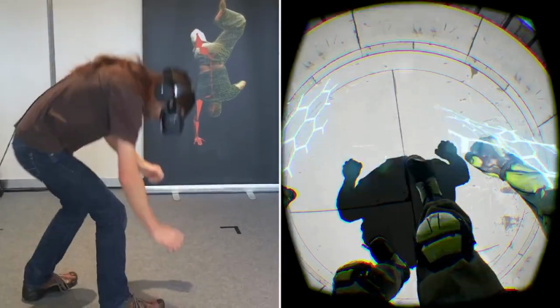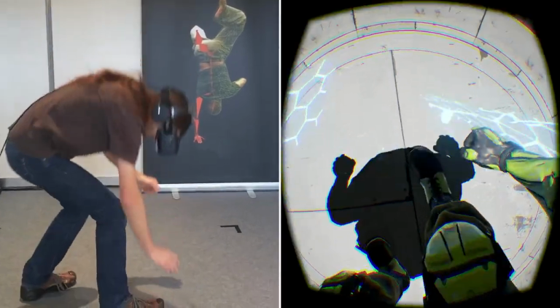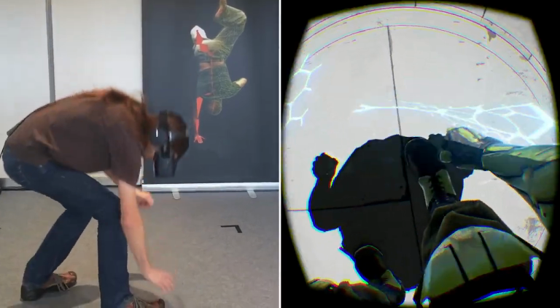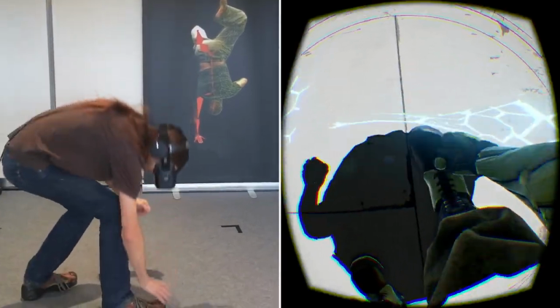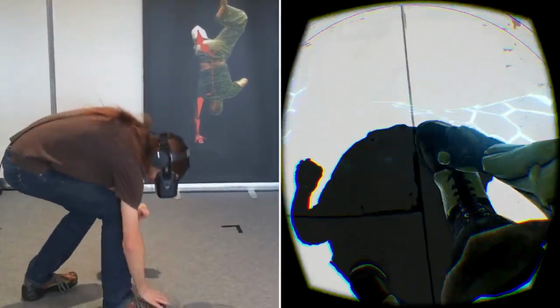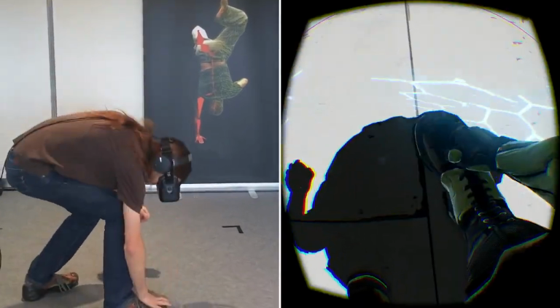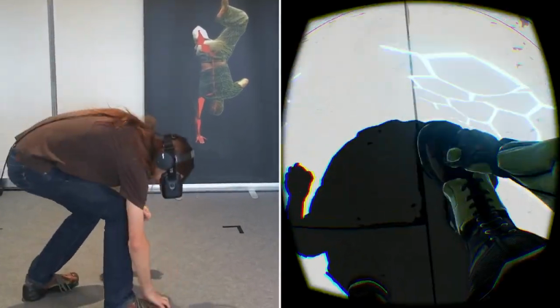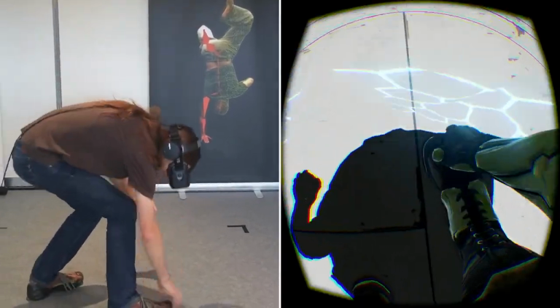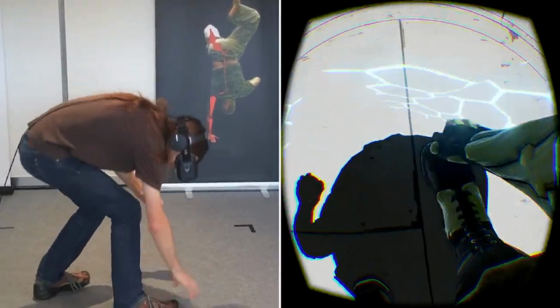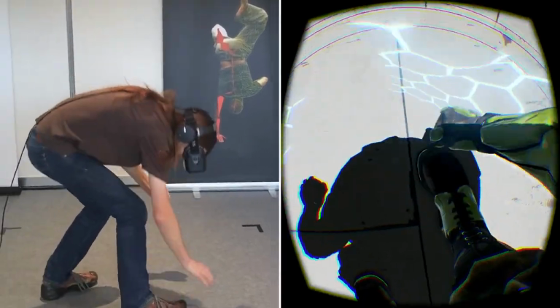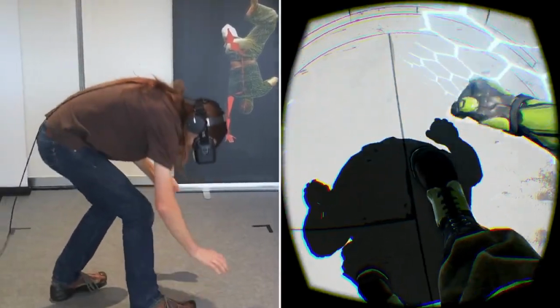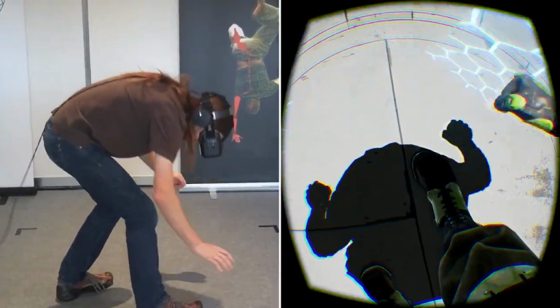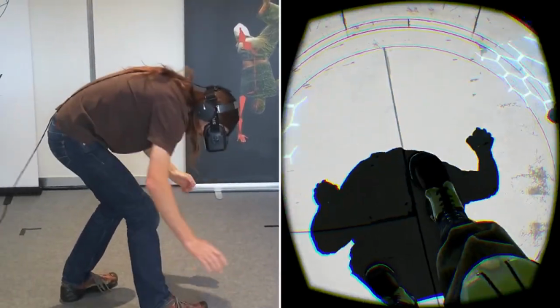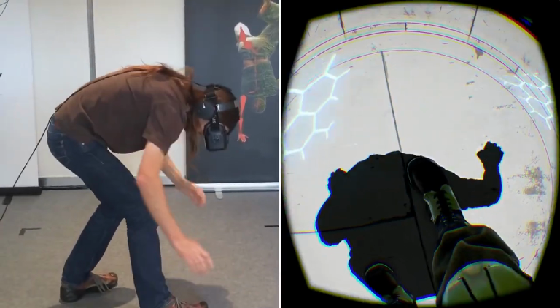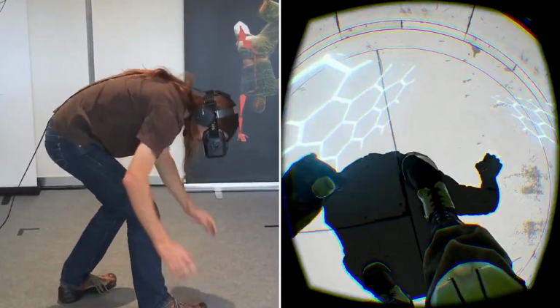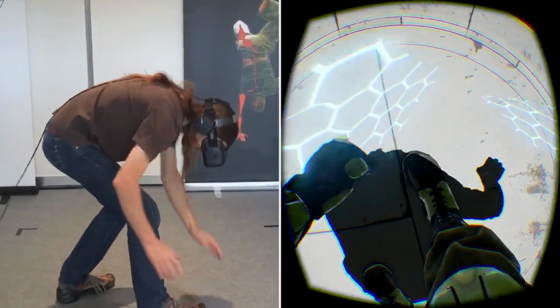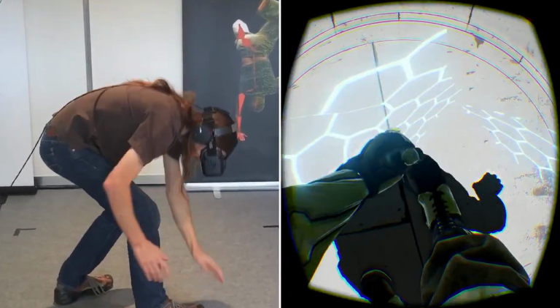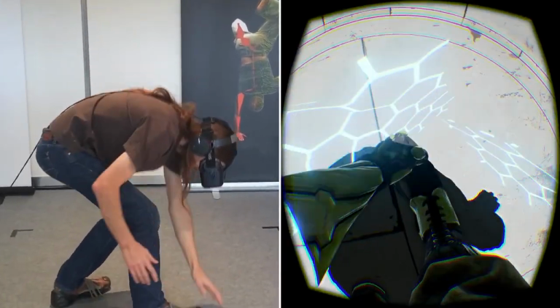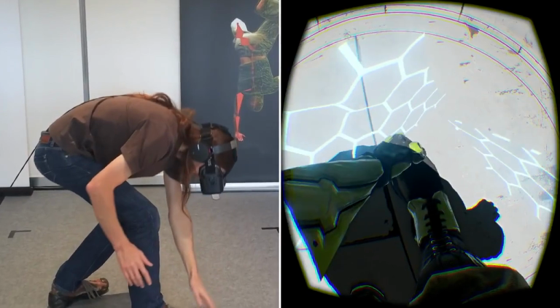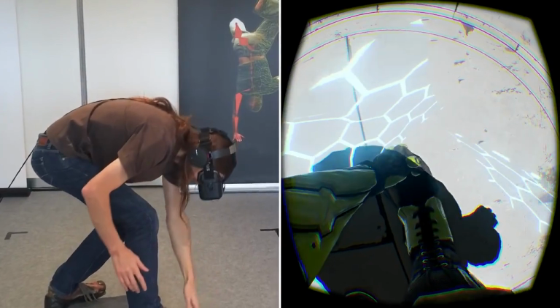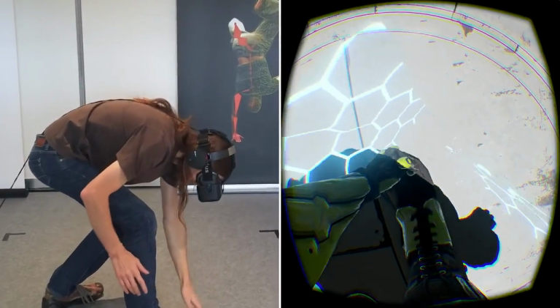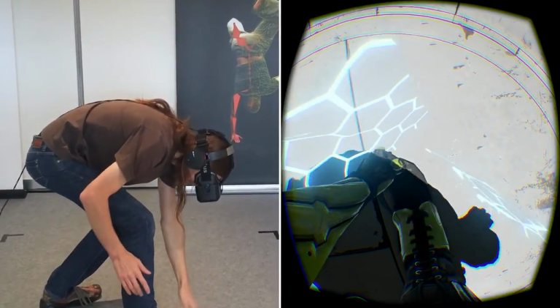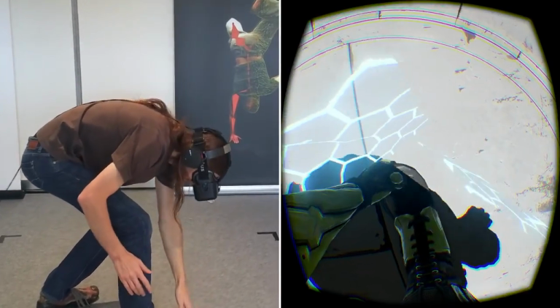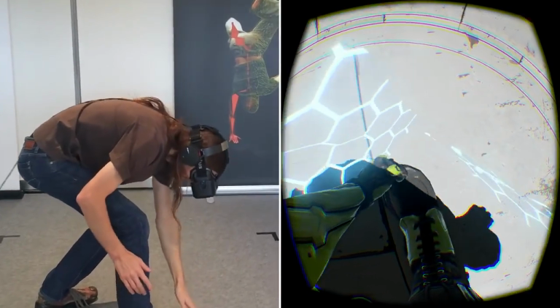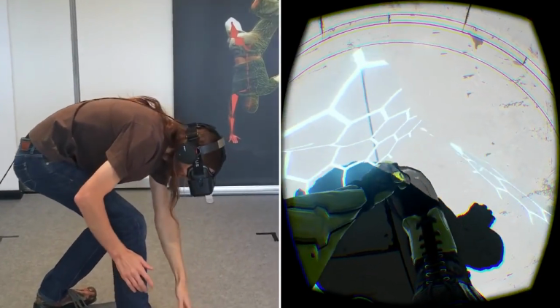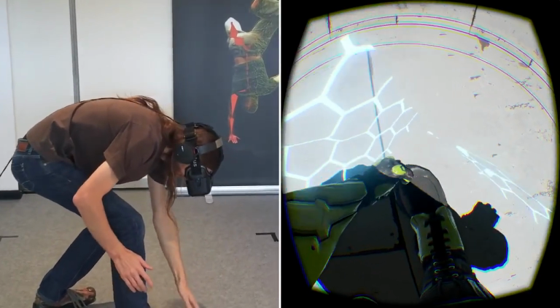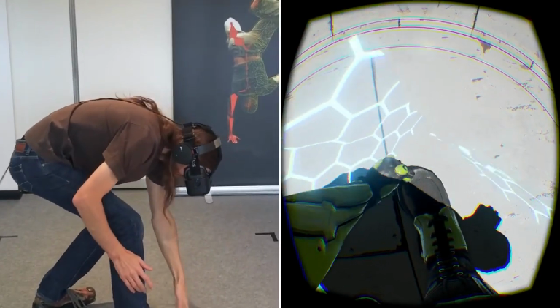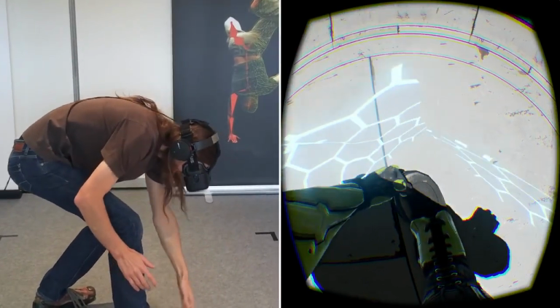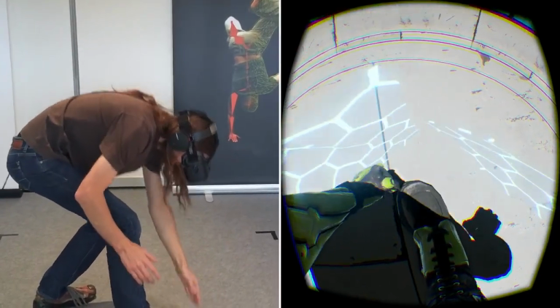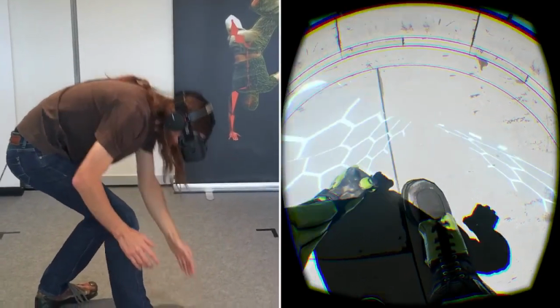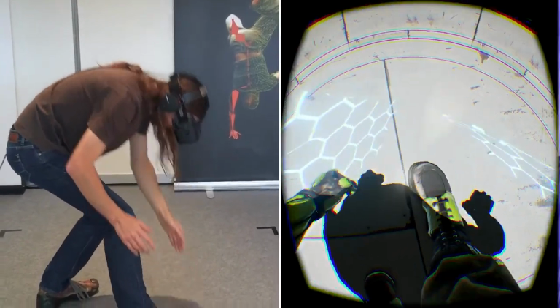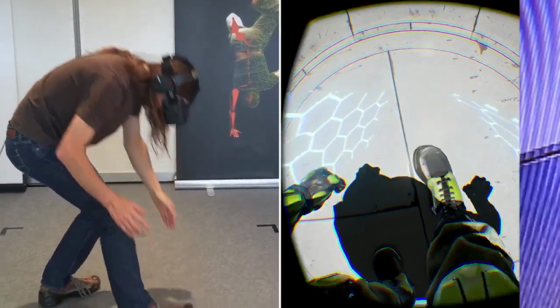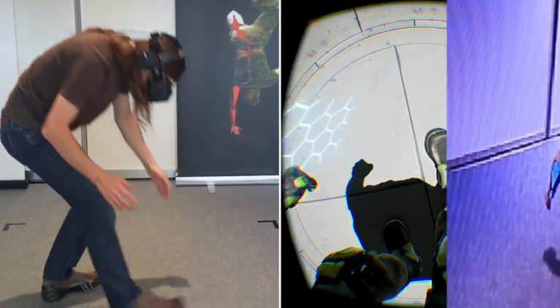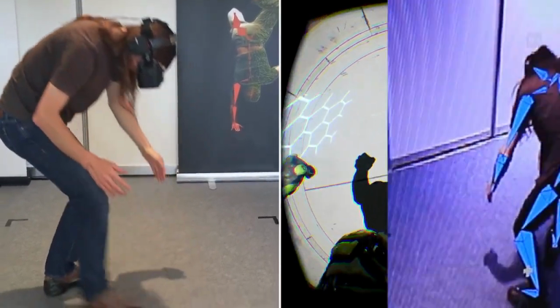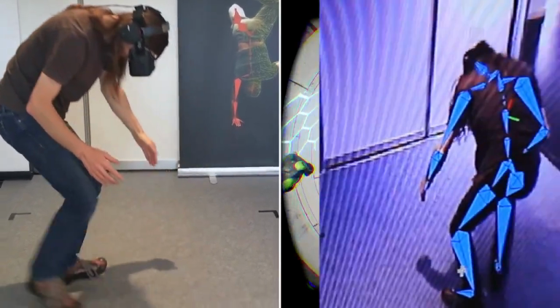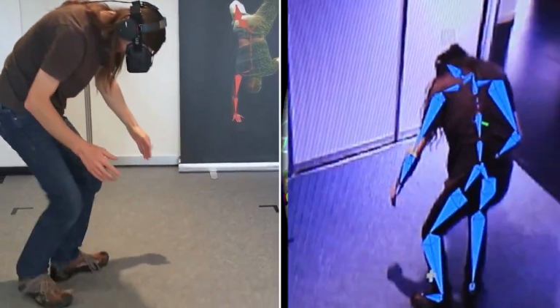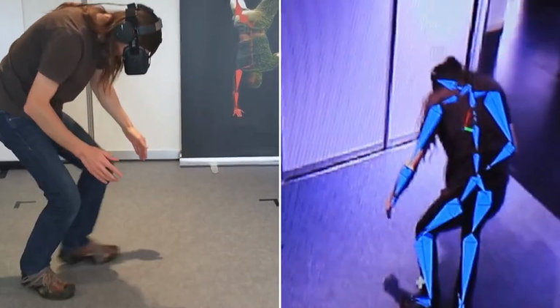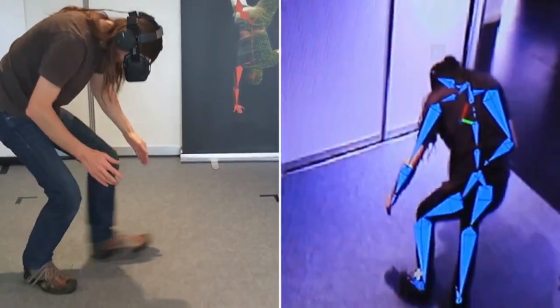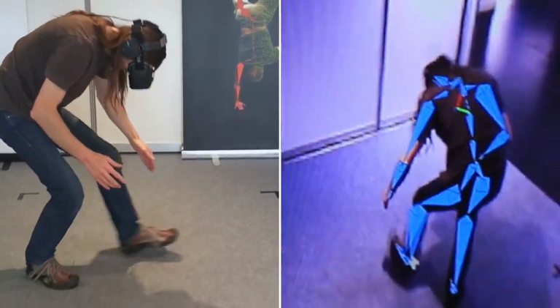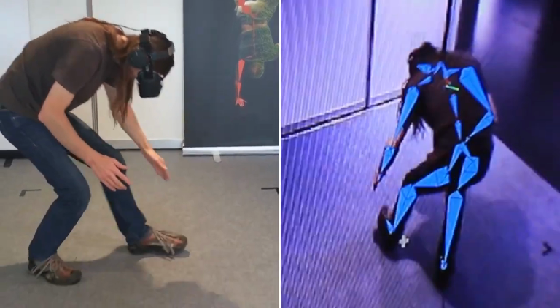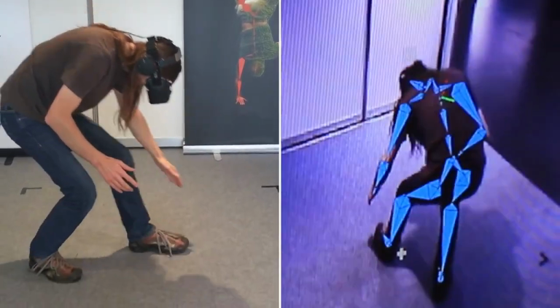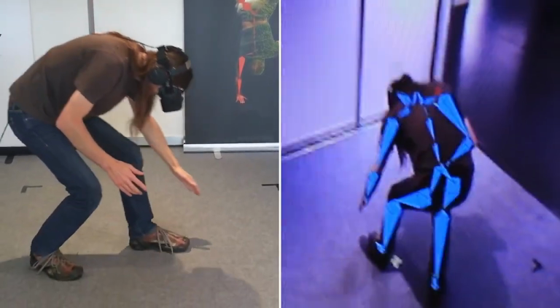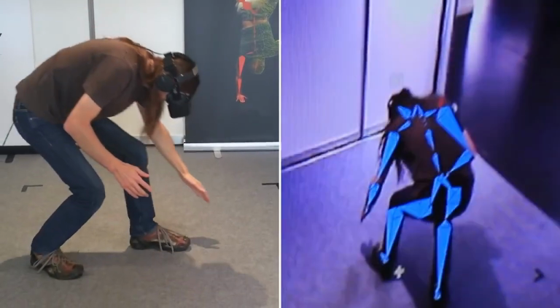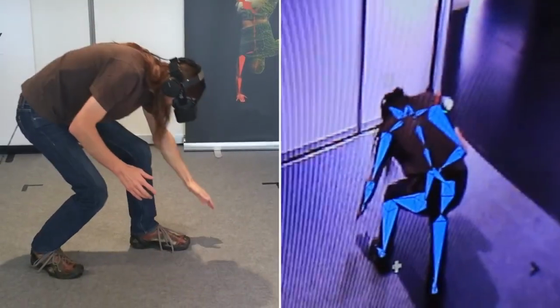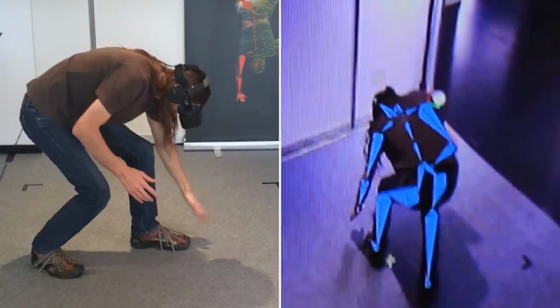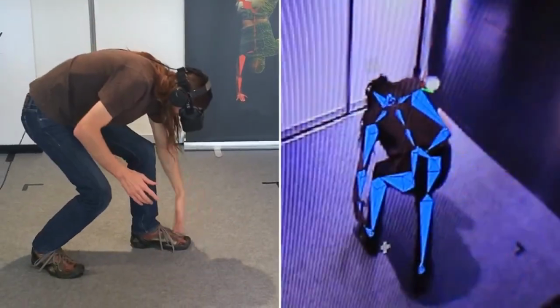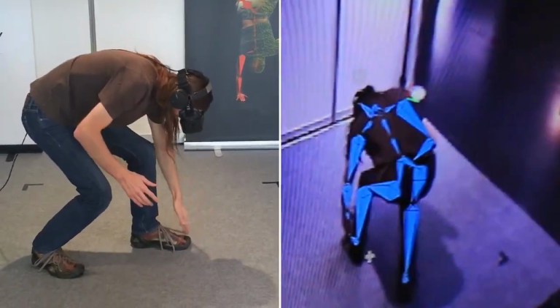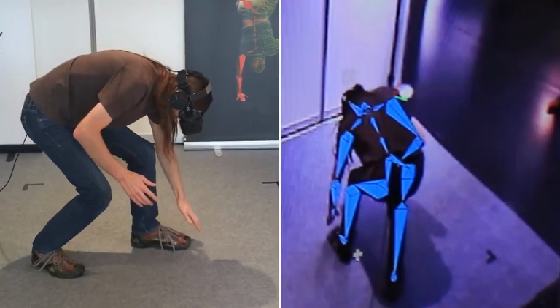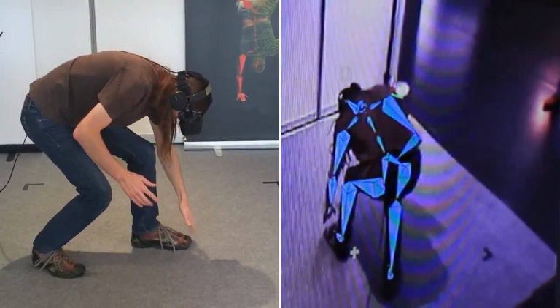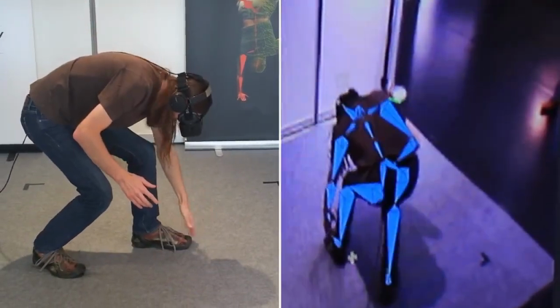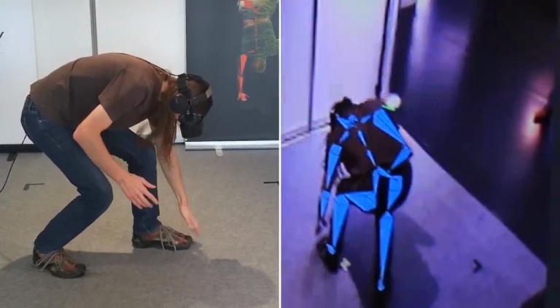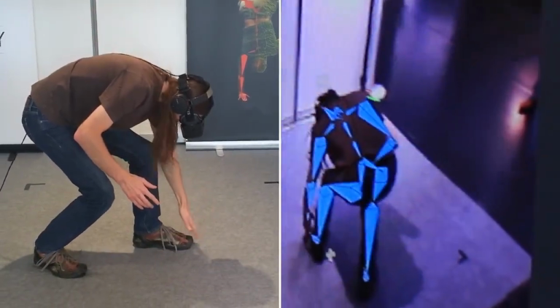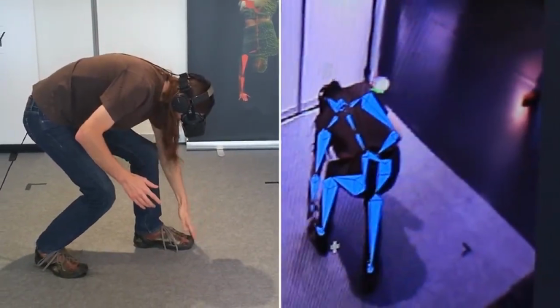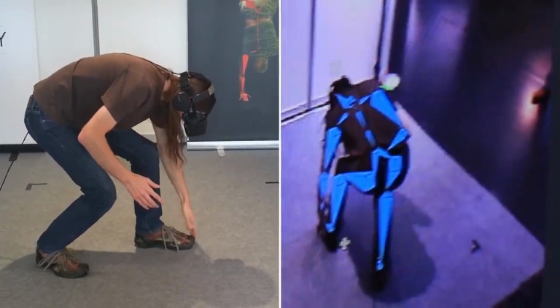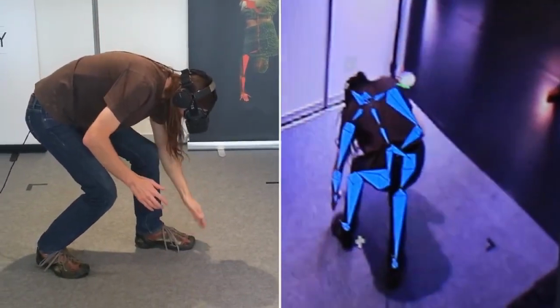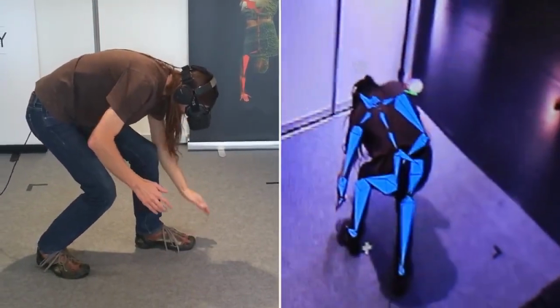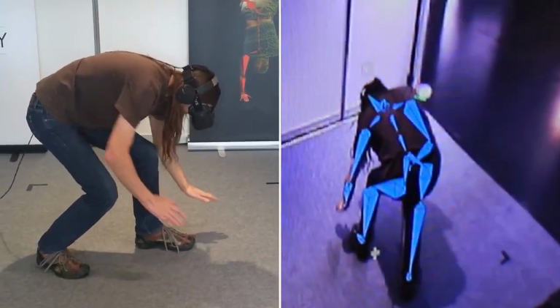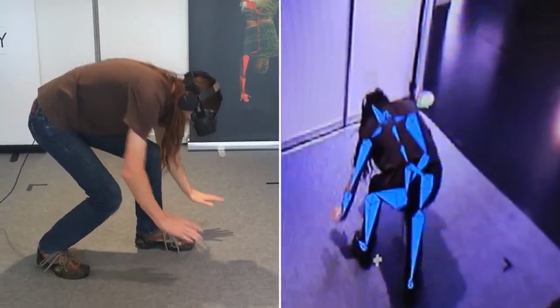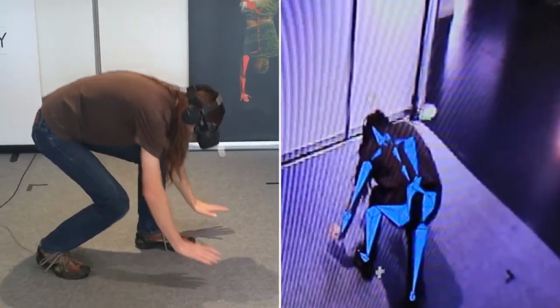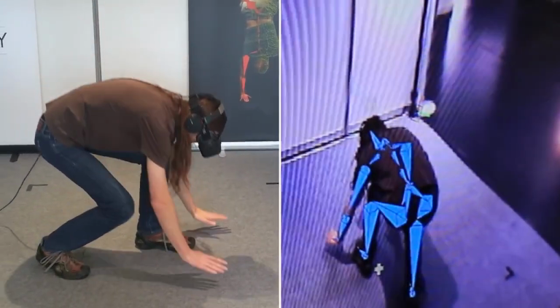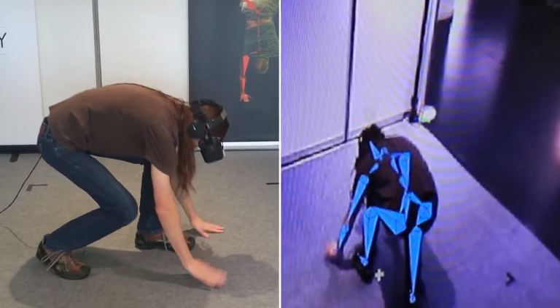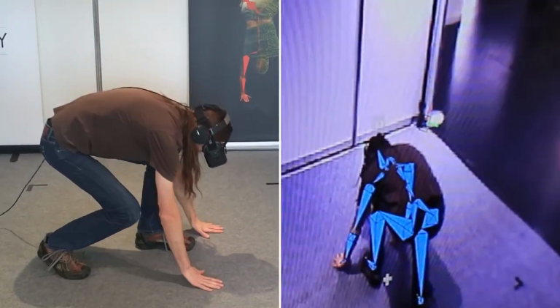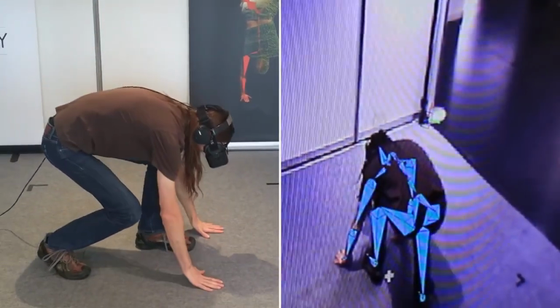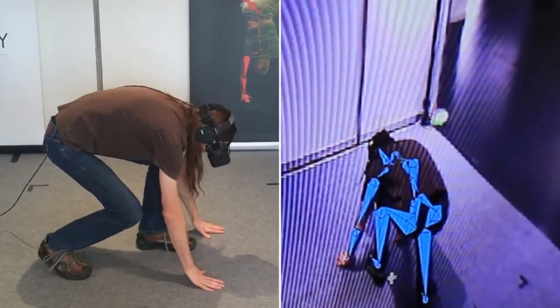Your training session begins in 5, 4, 3, 2, 1.